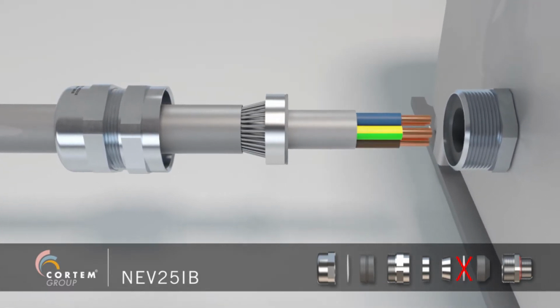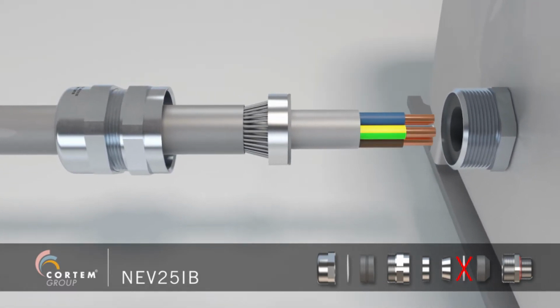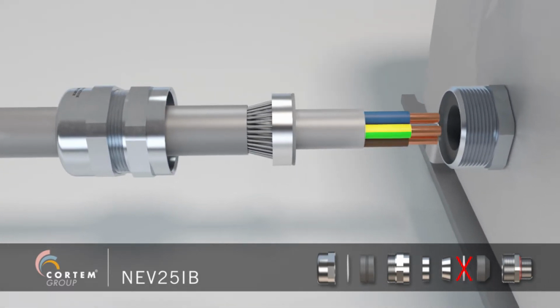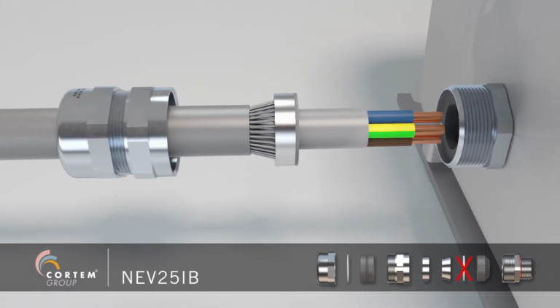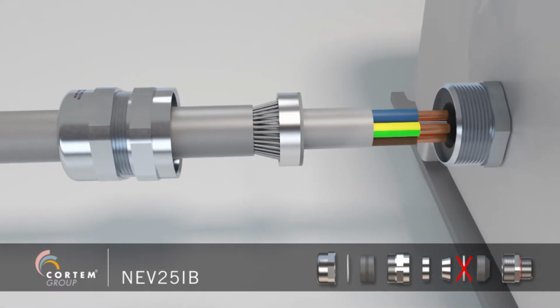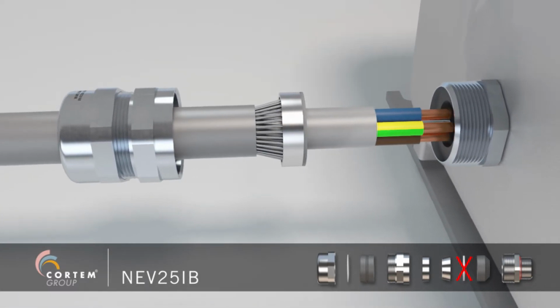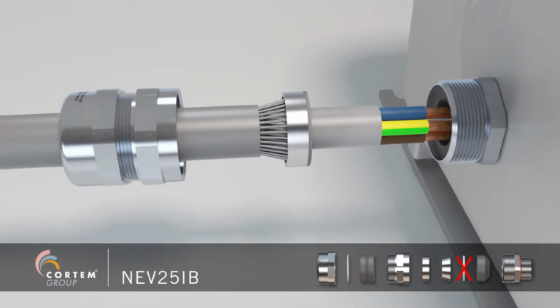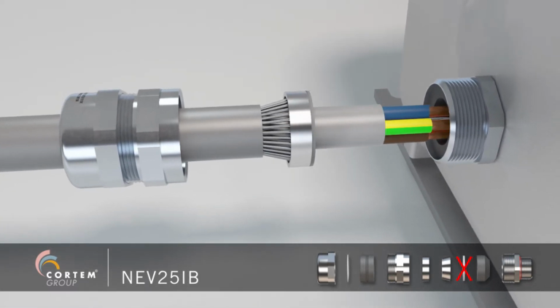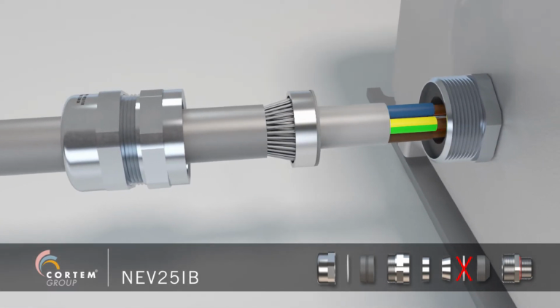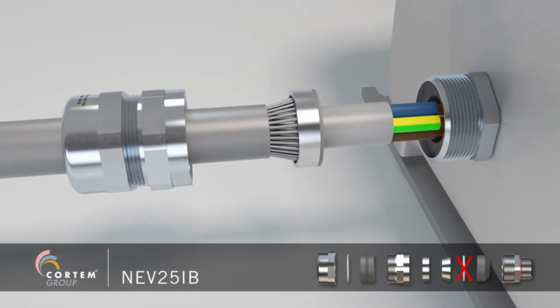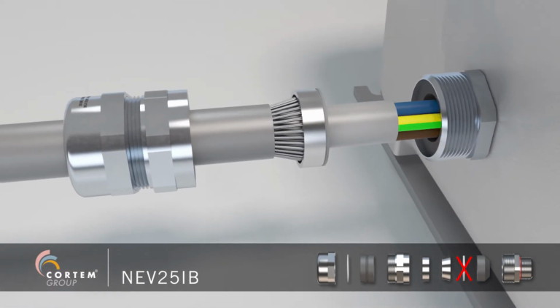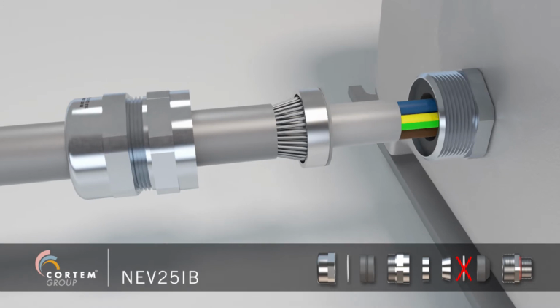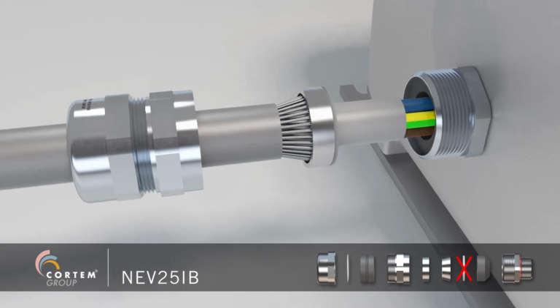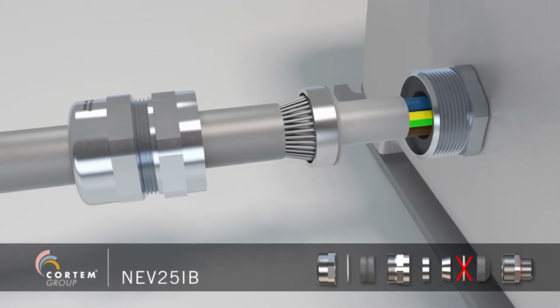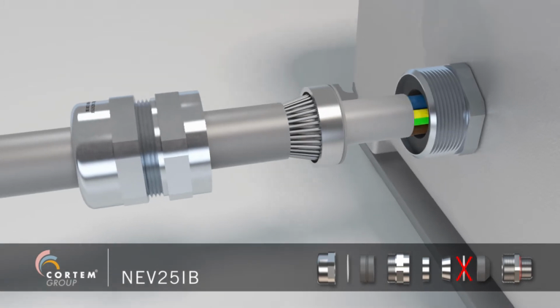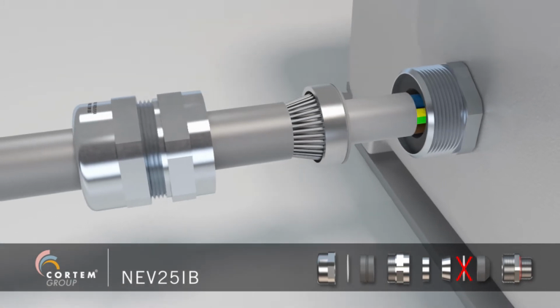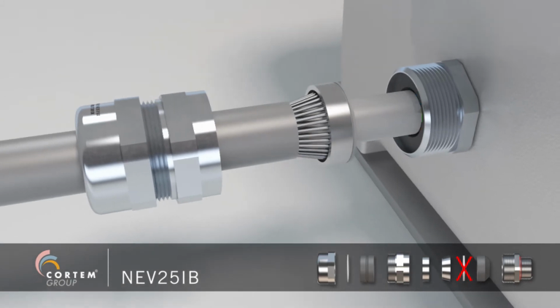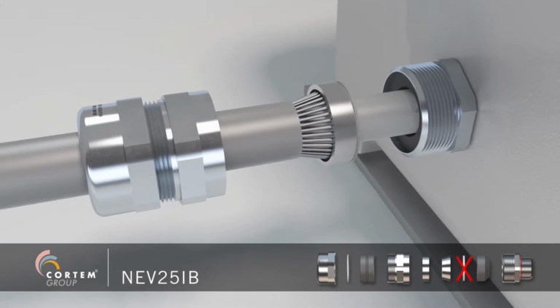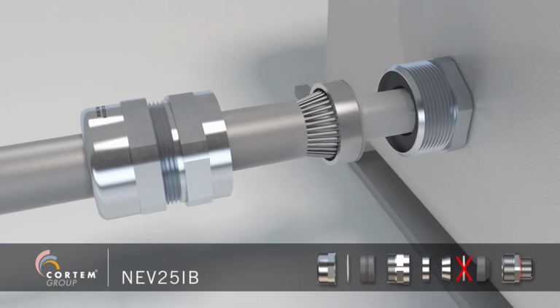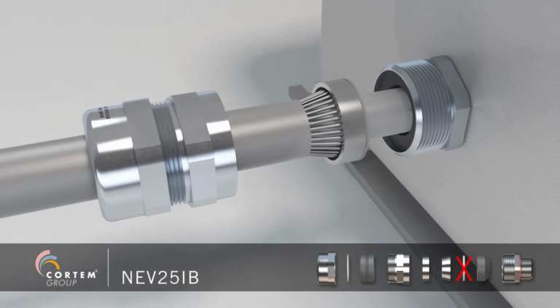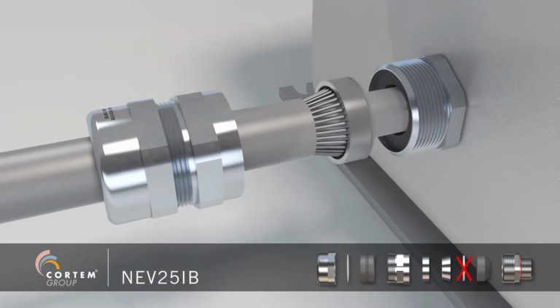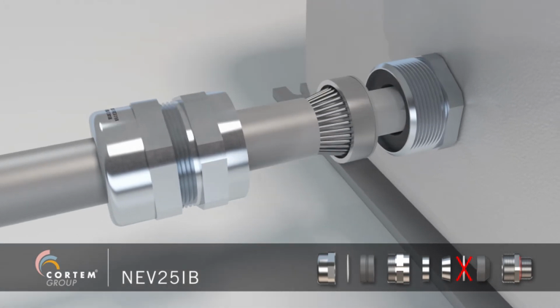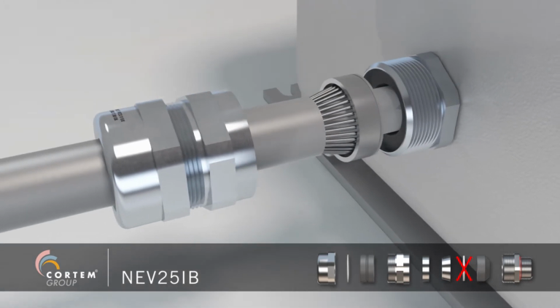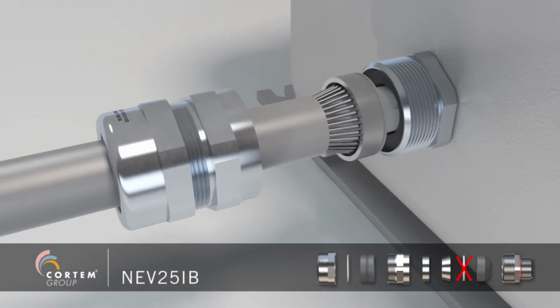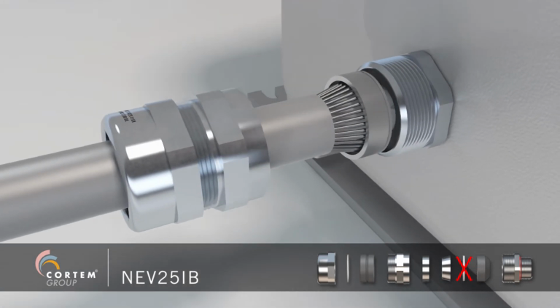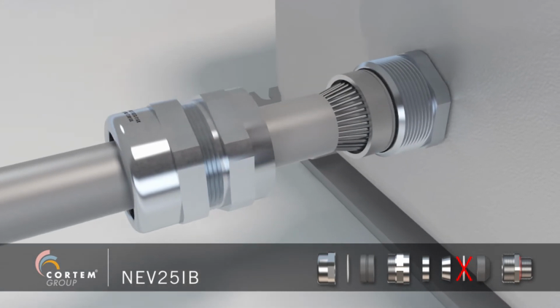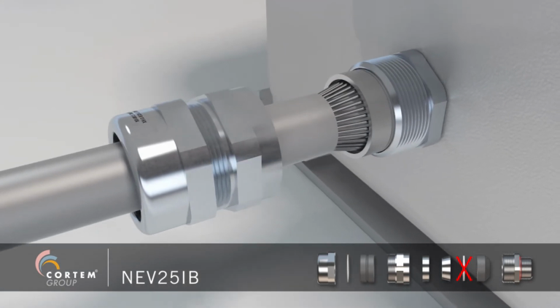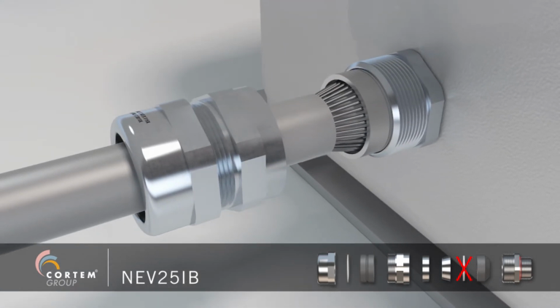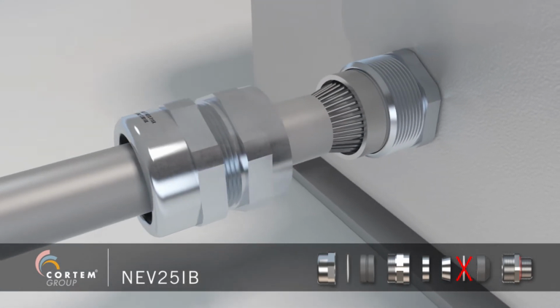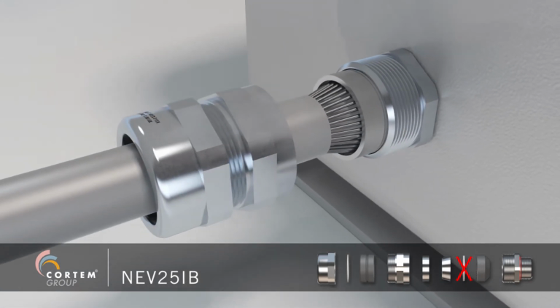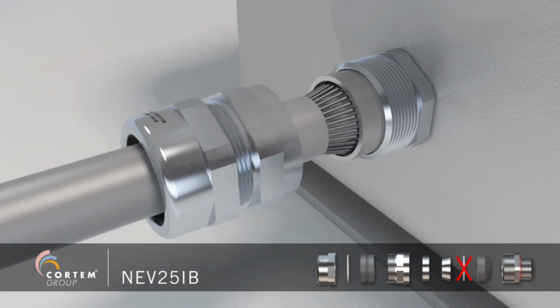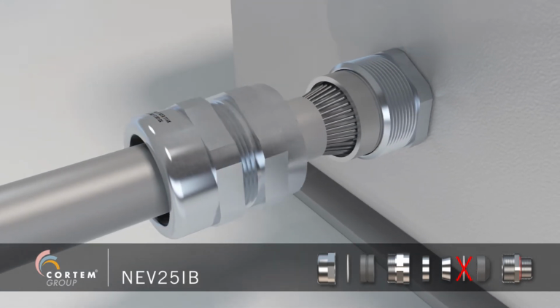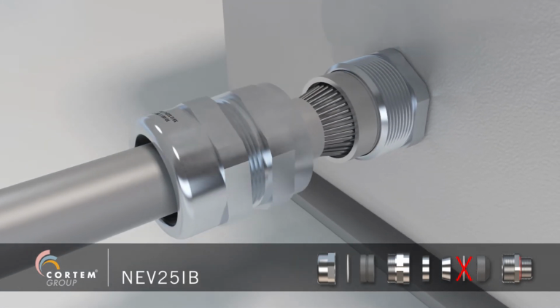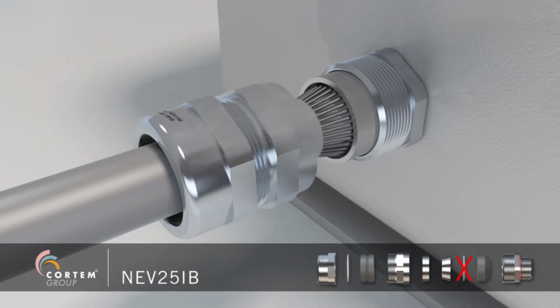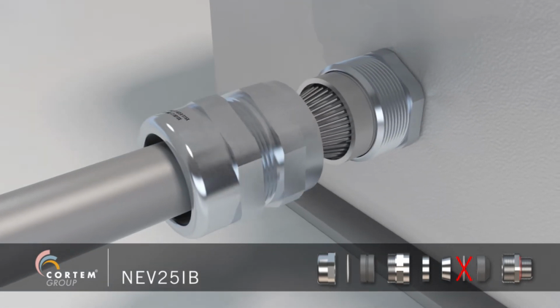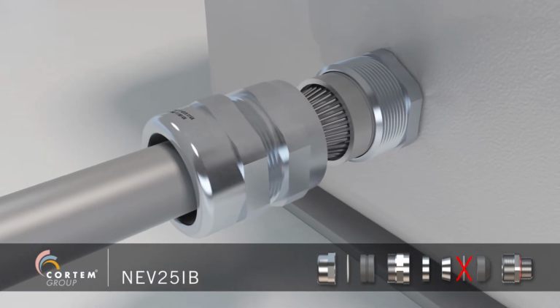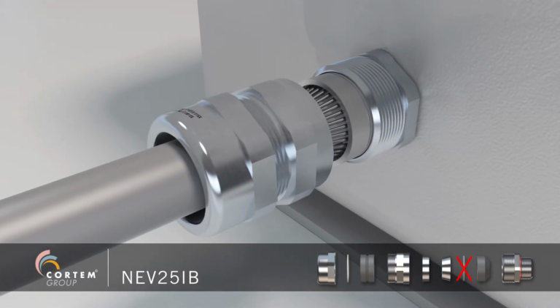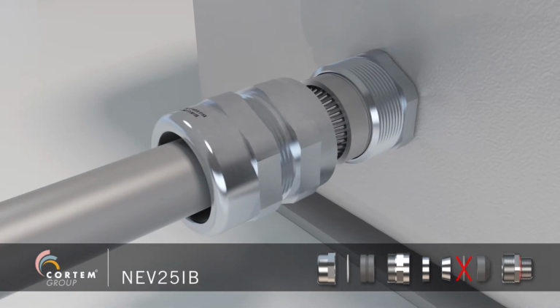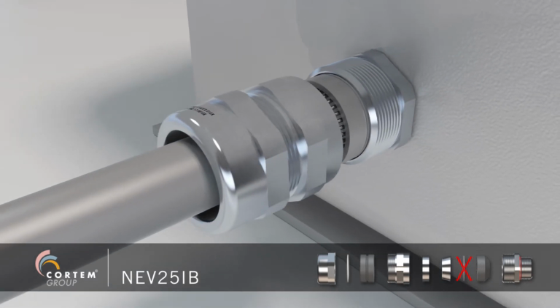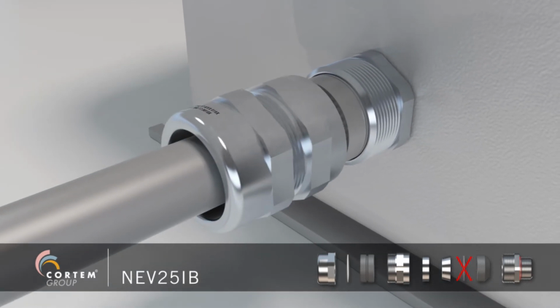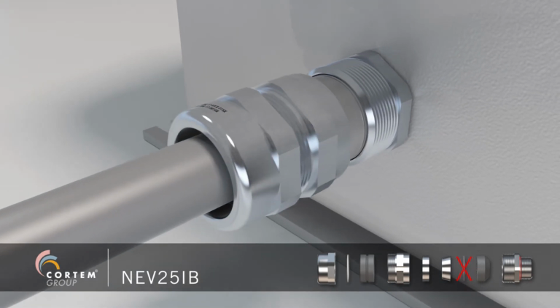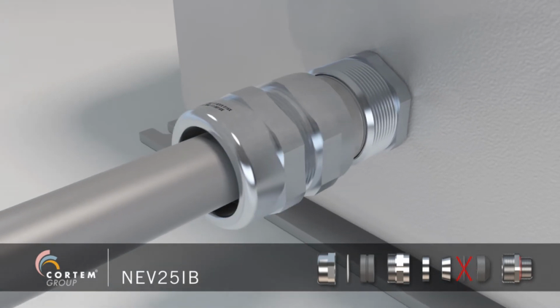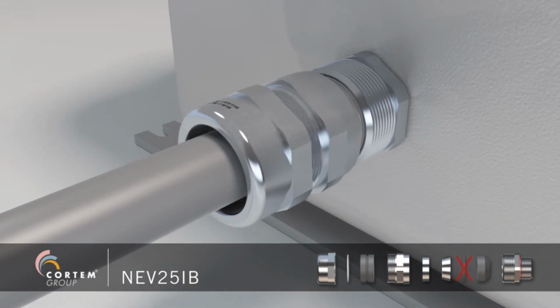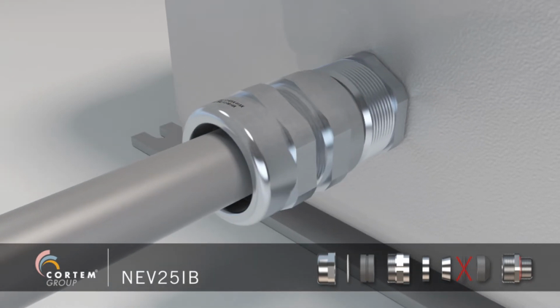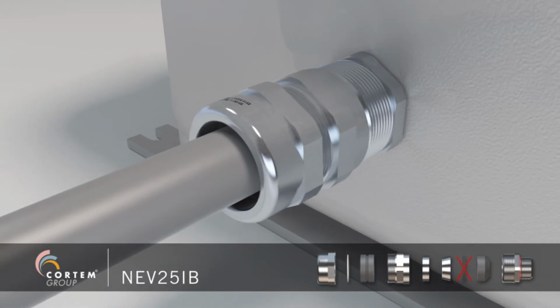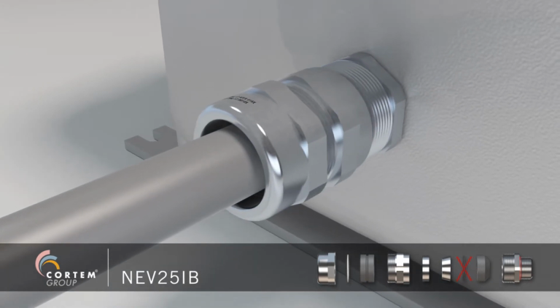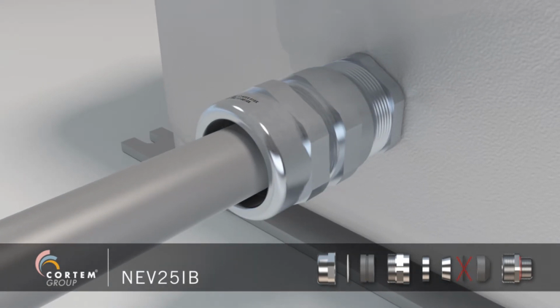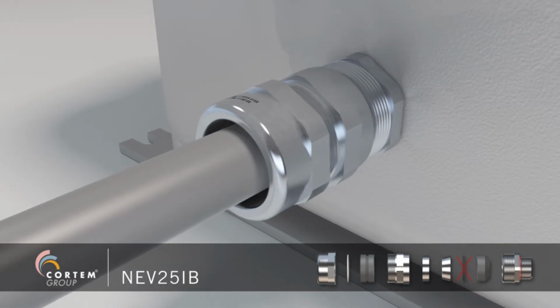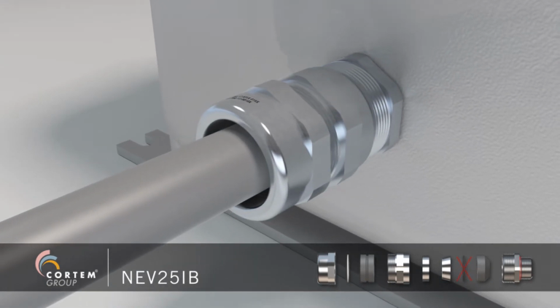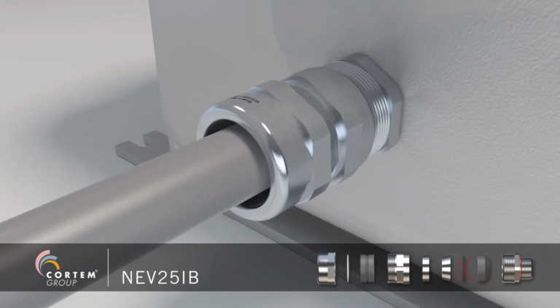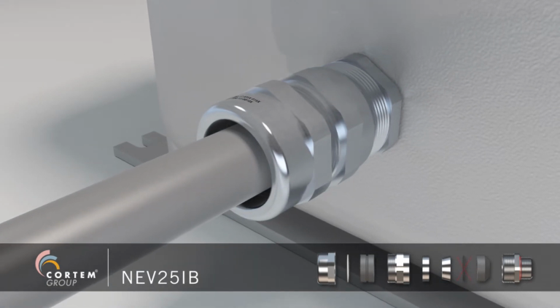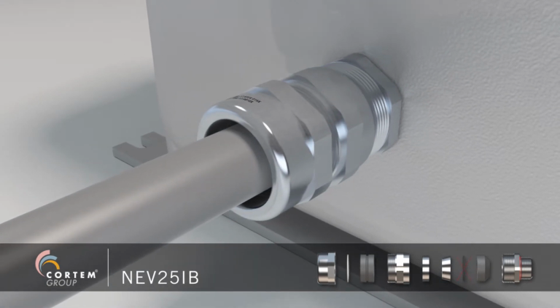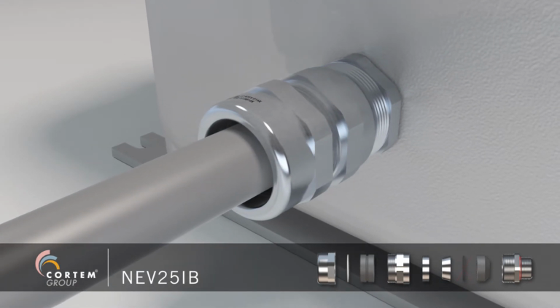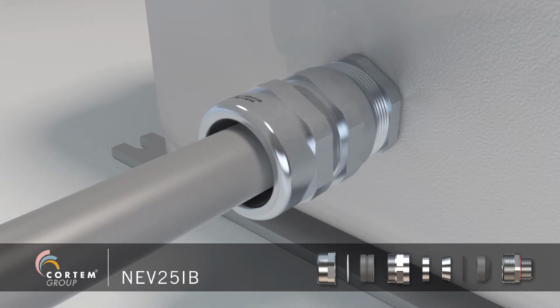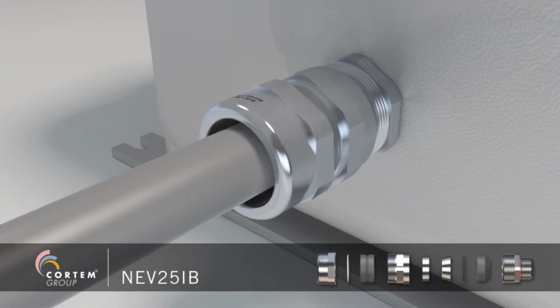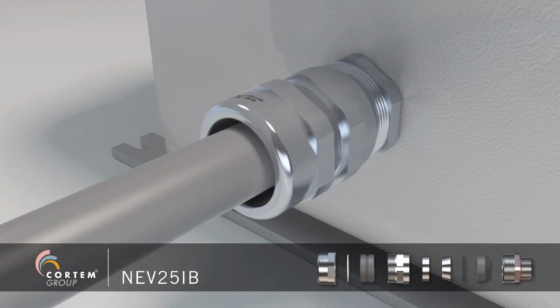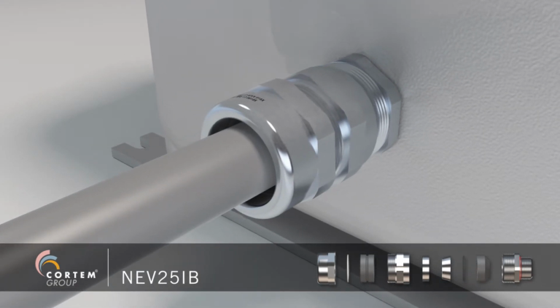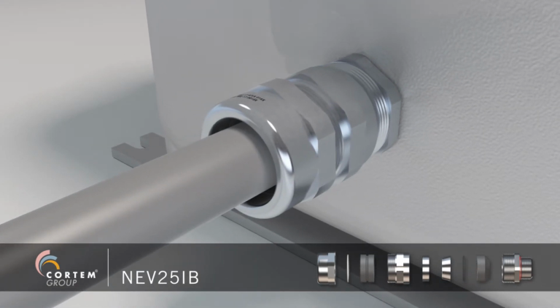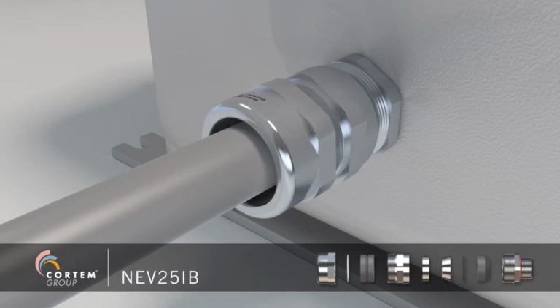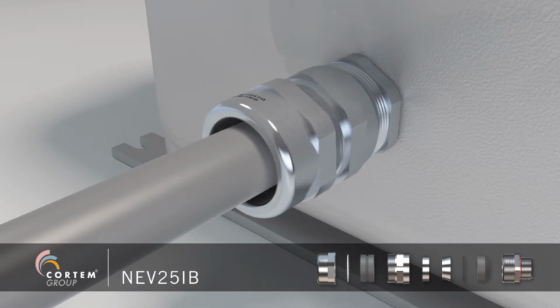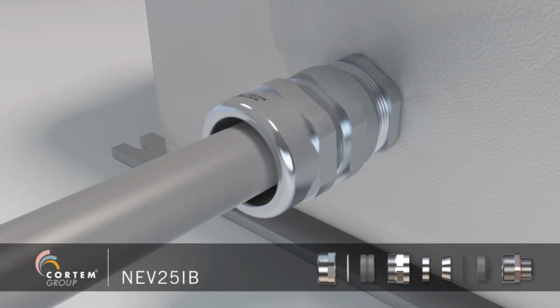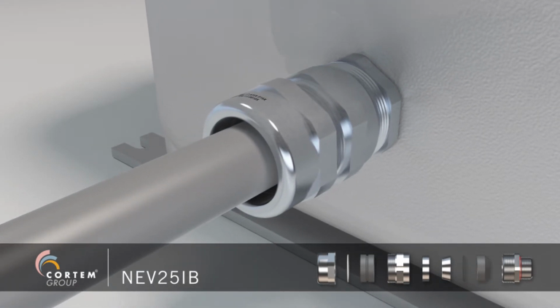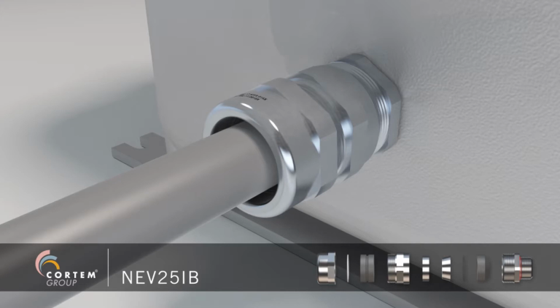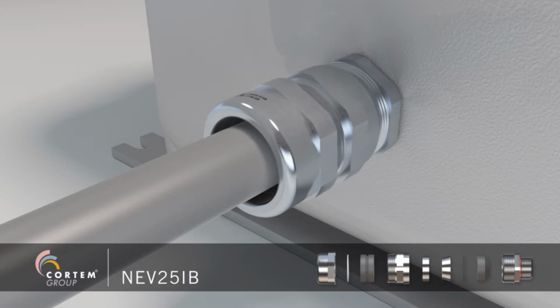Insert the cable into the internal sealing ring, keeping the cable under pressure towards the inside of the junction box.